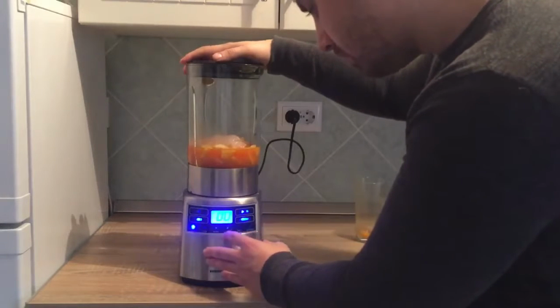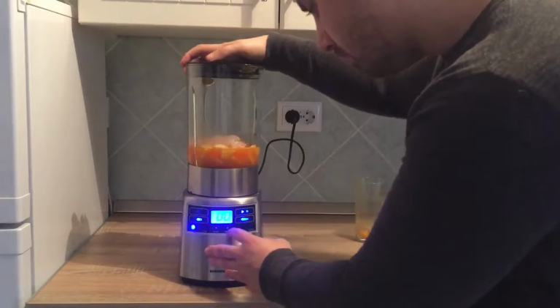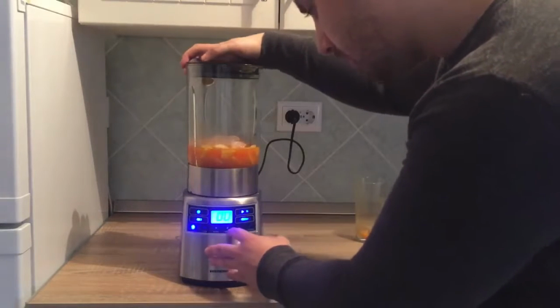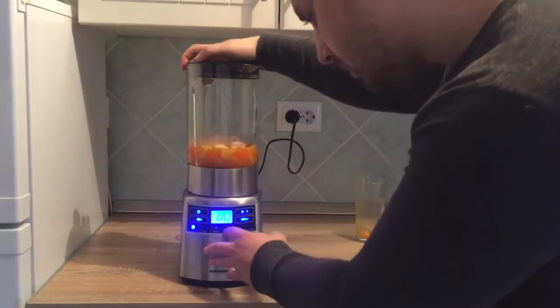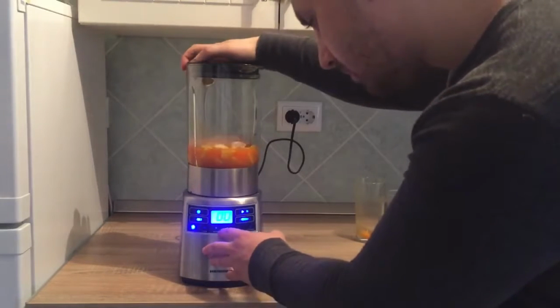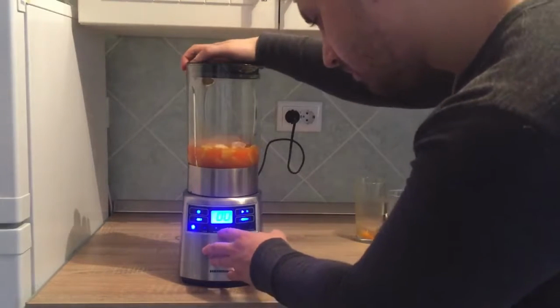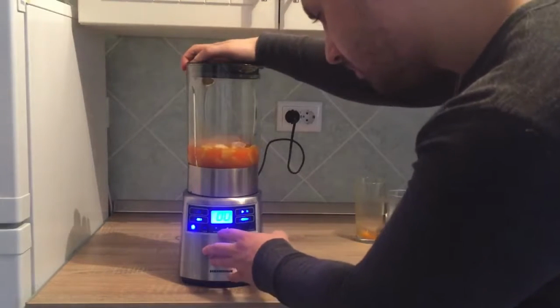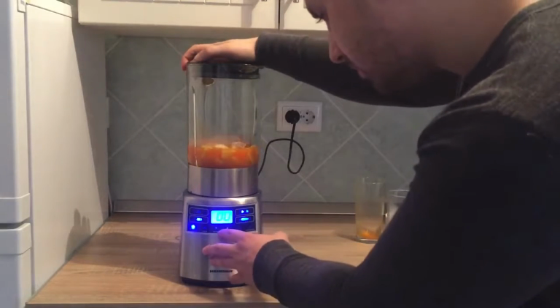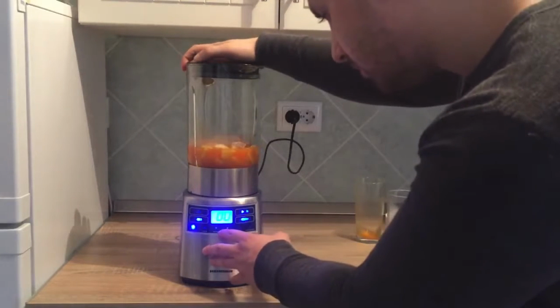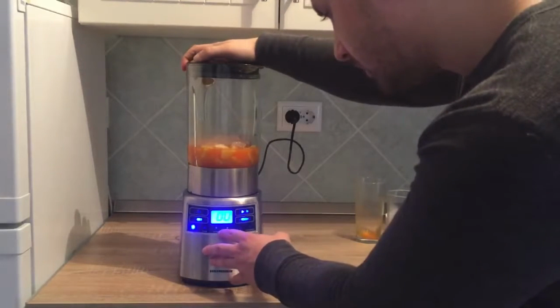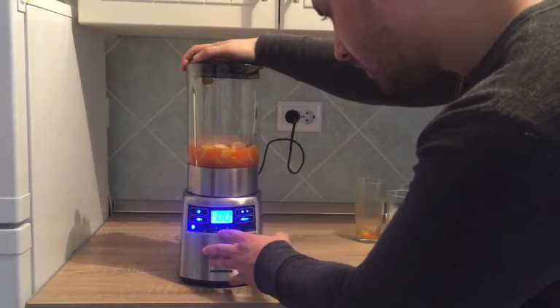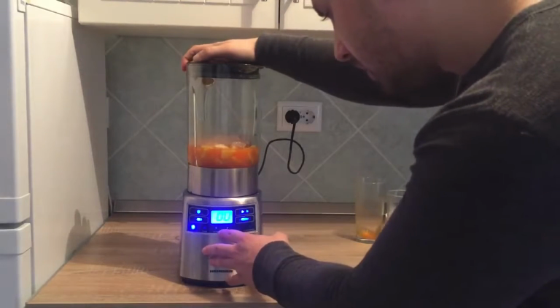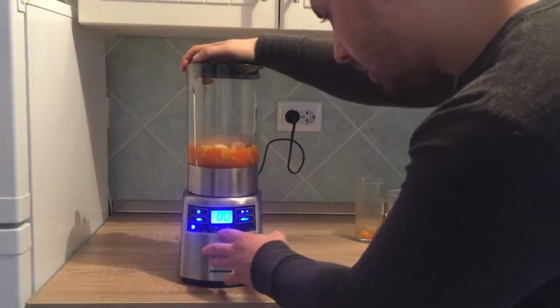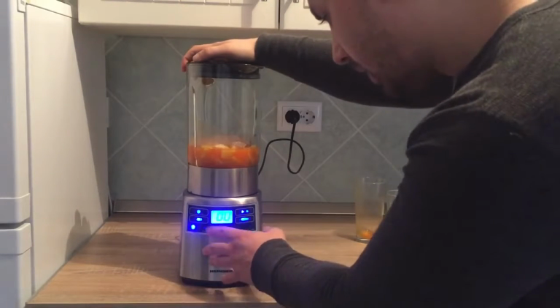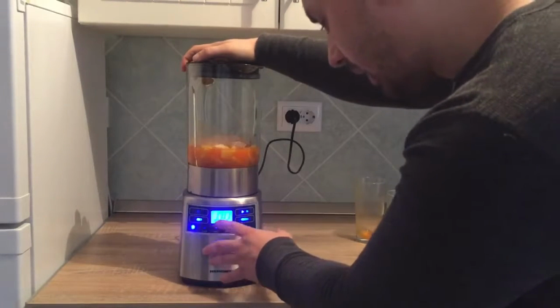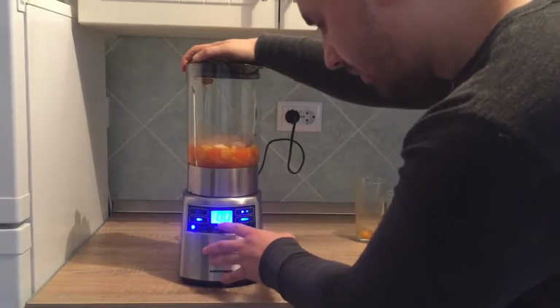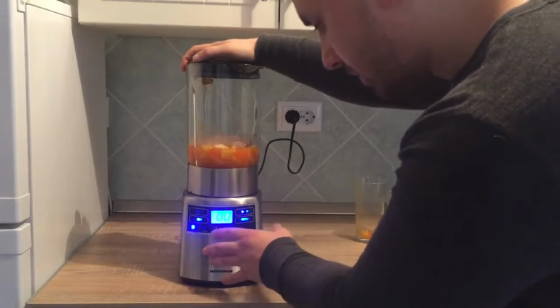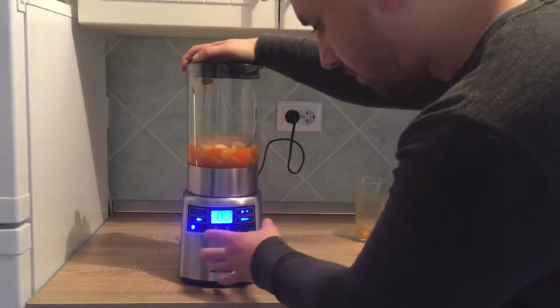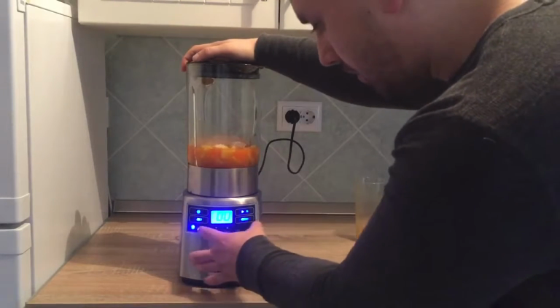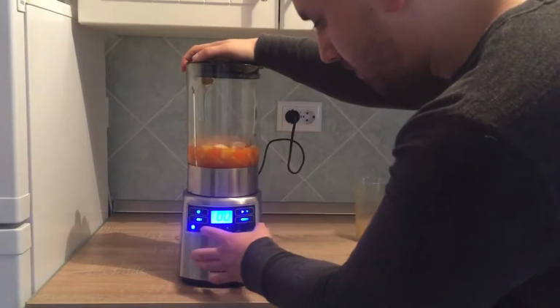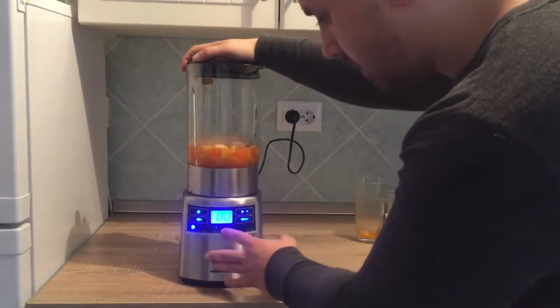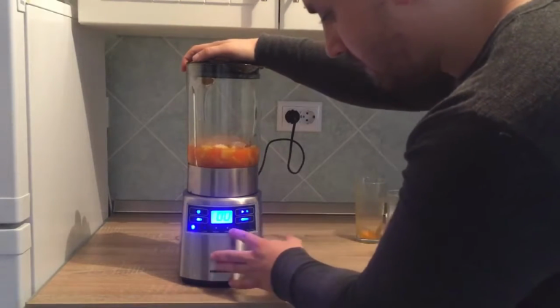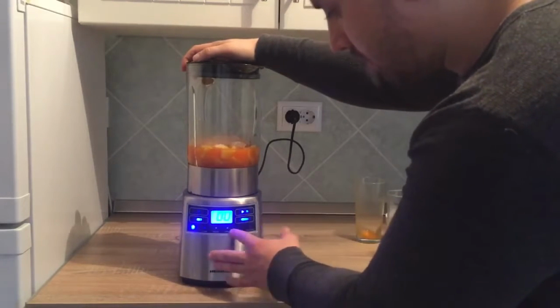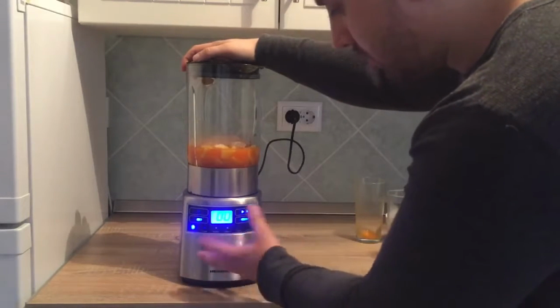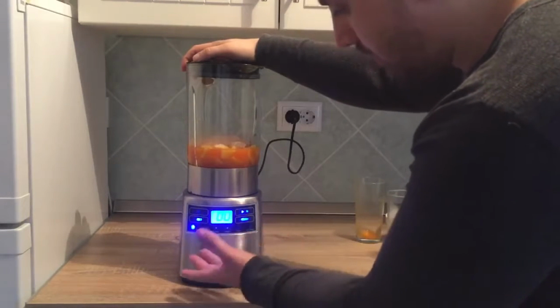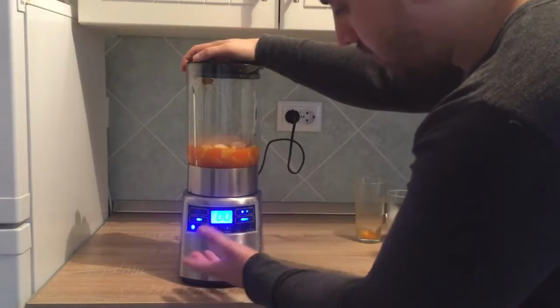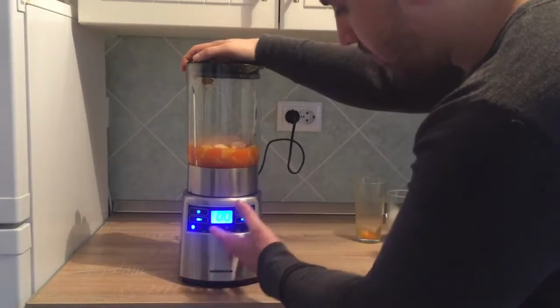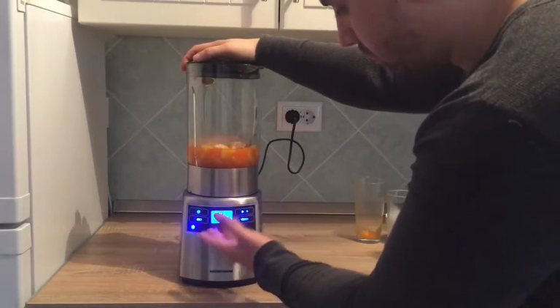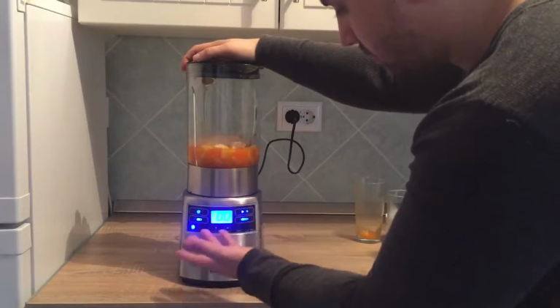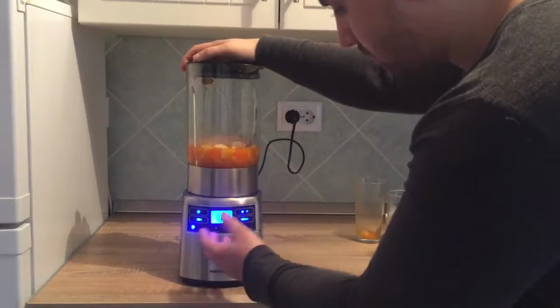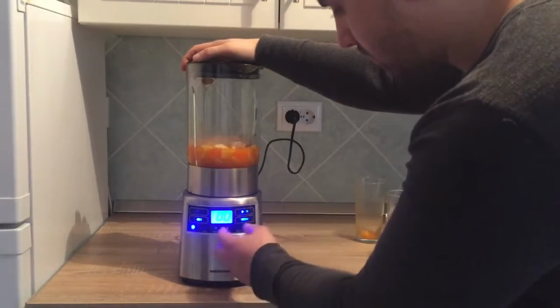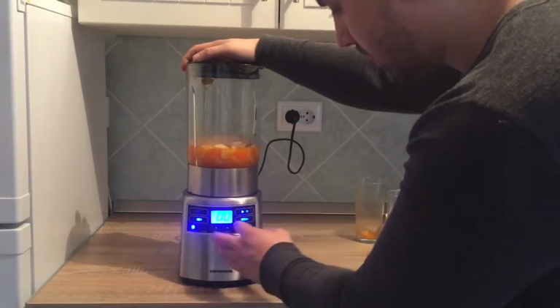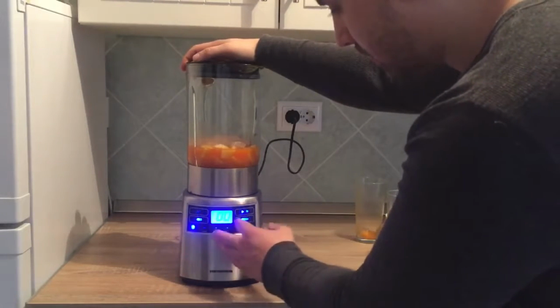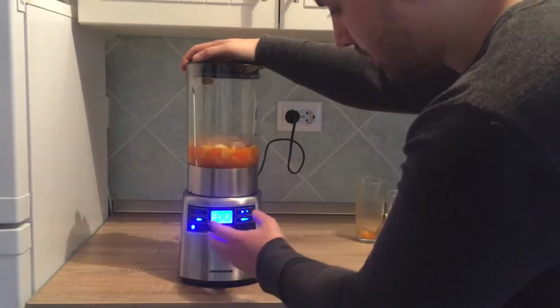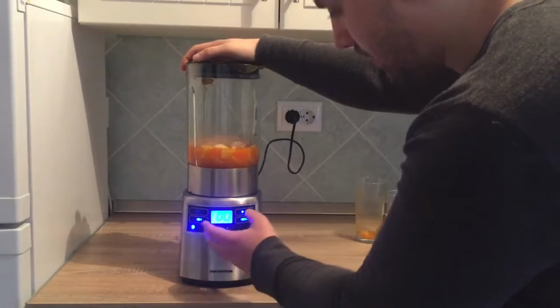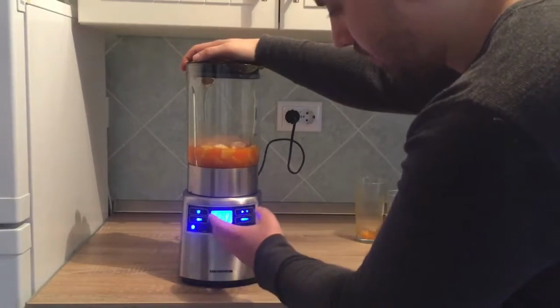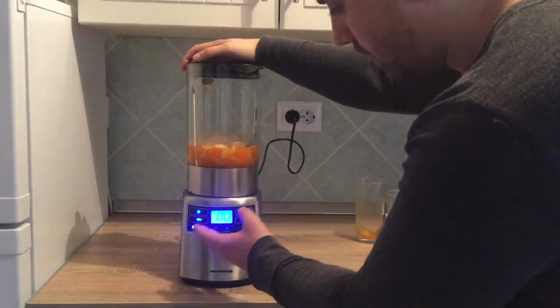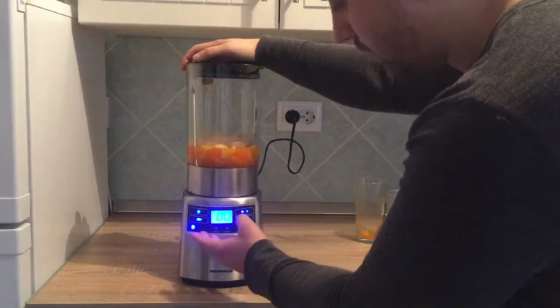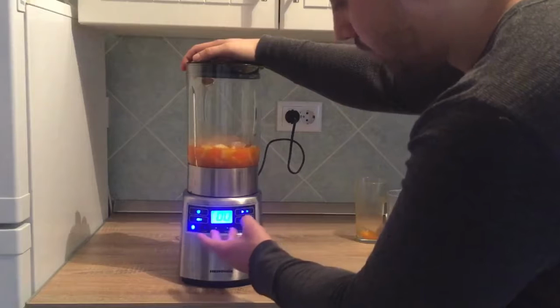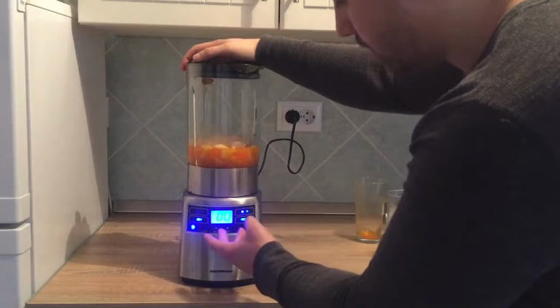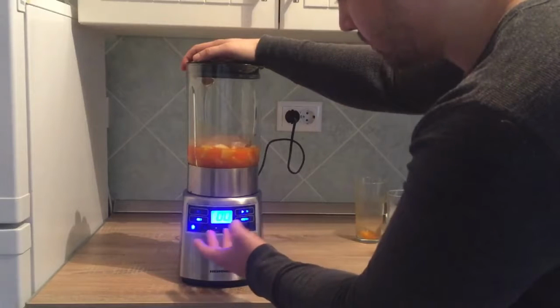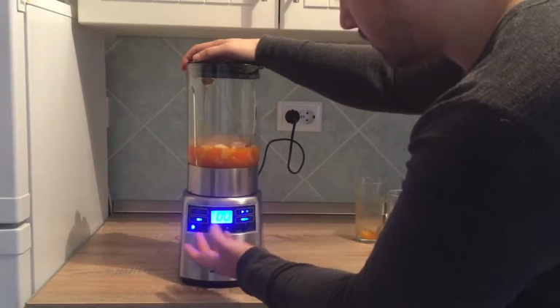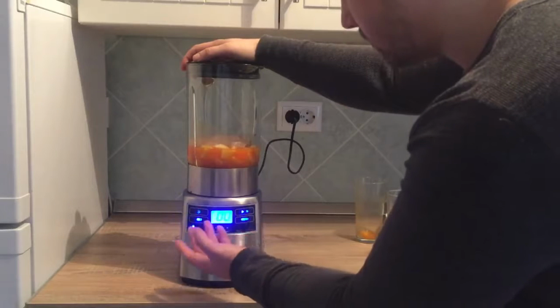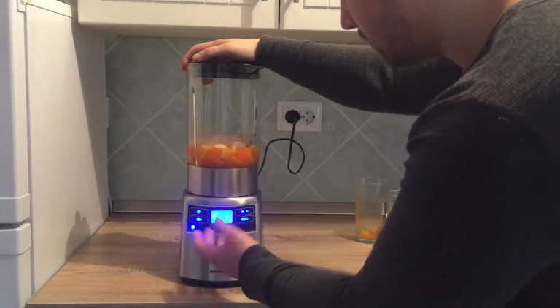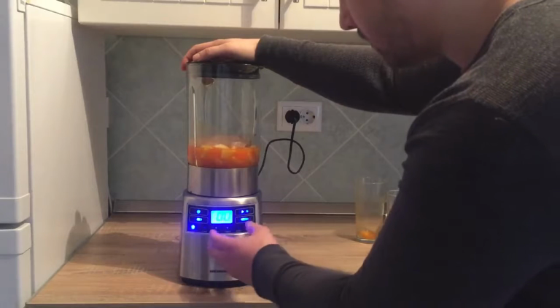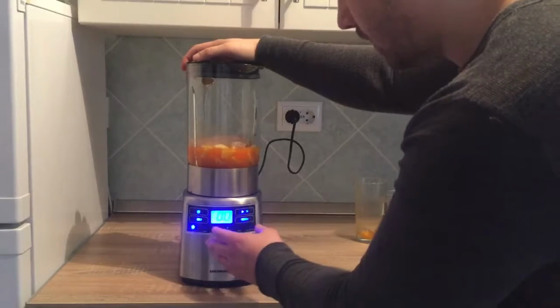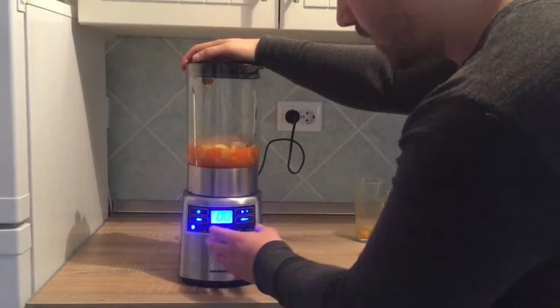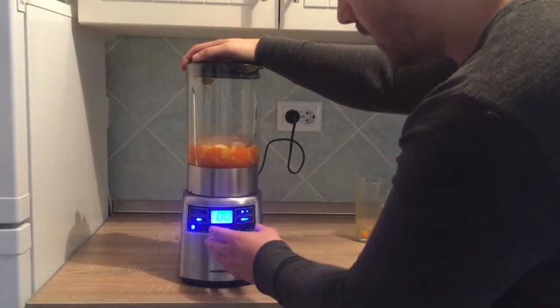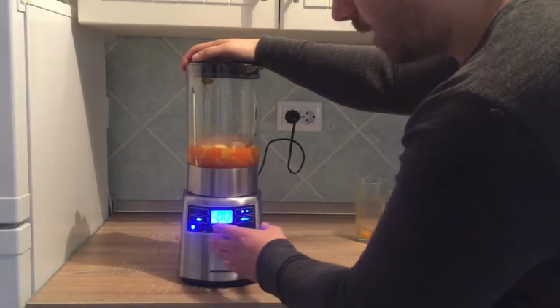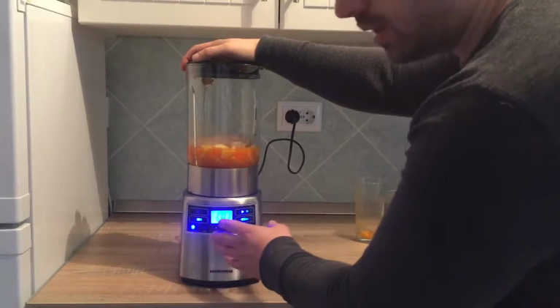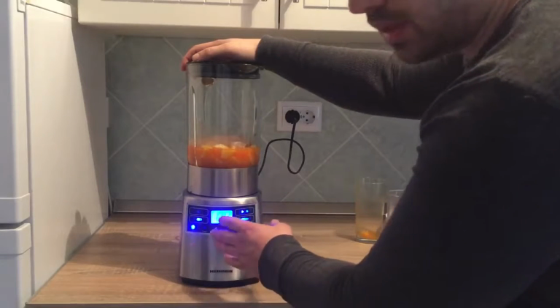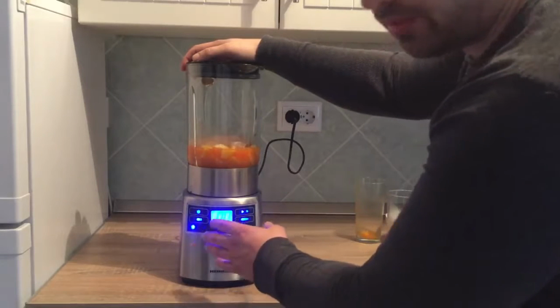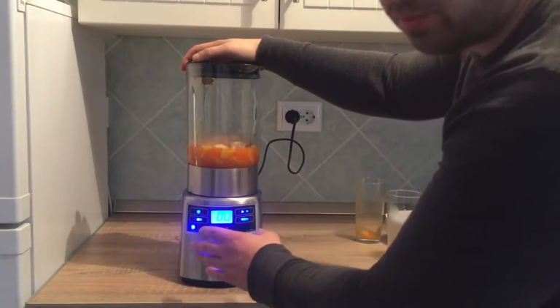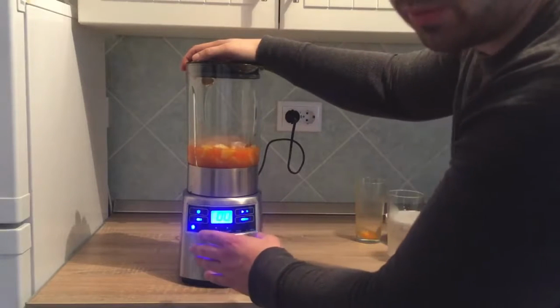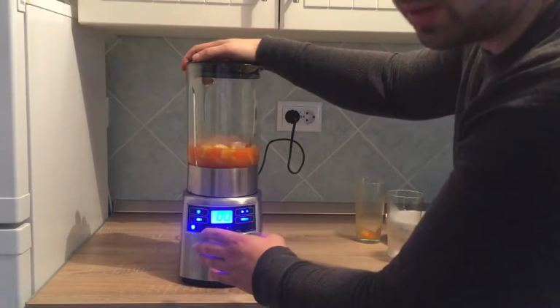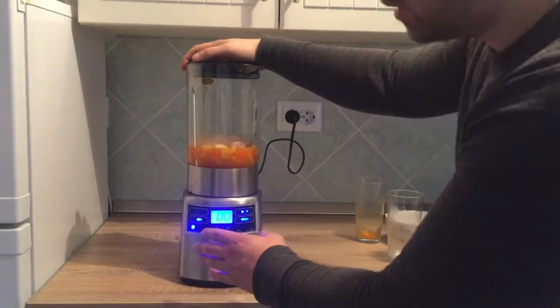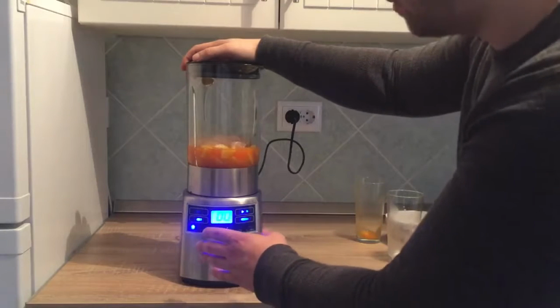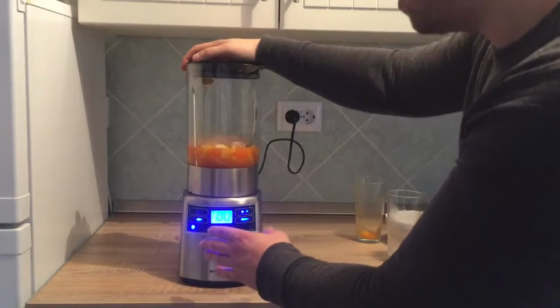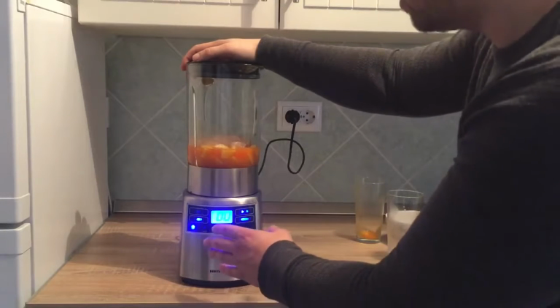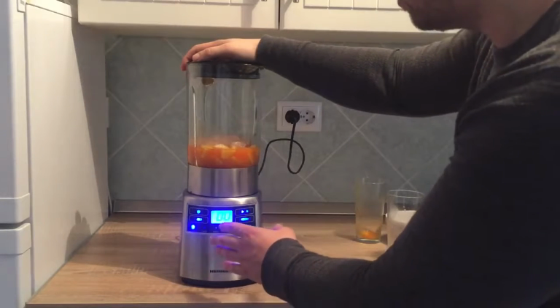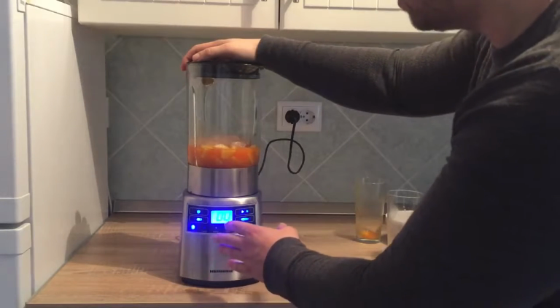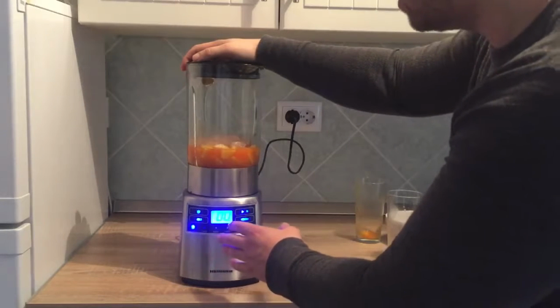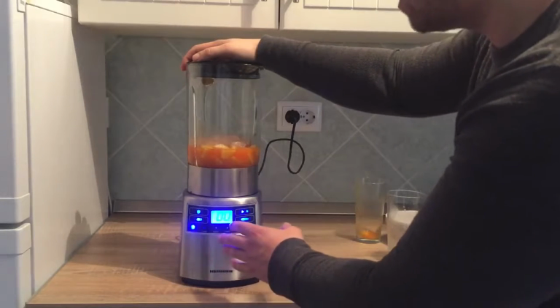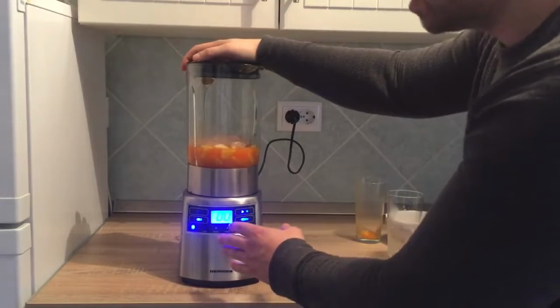Mix them. You can use any type of blender if you want to do this.